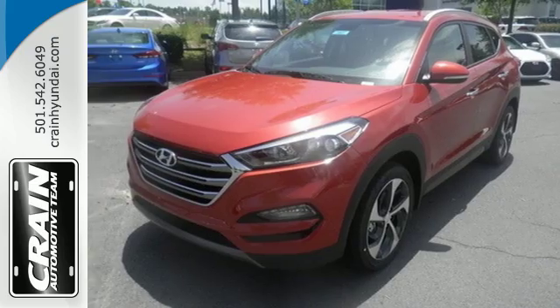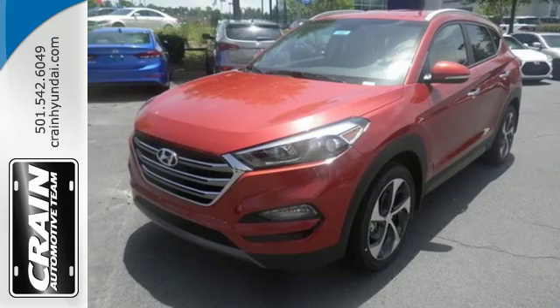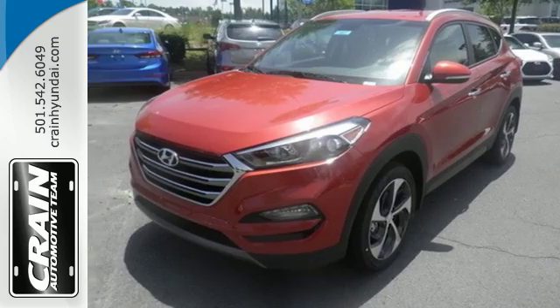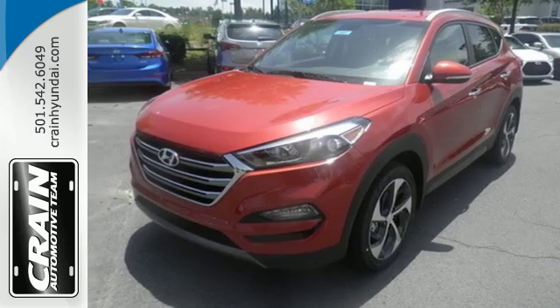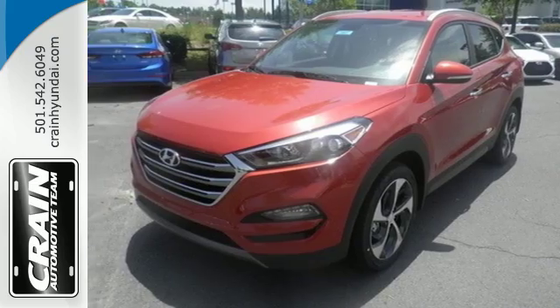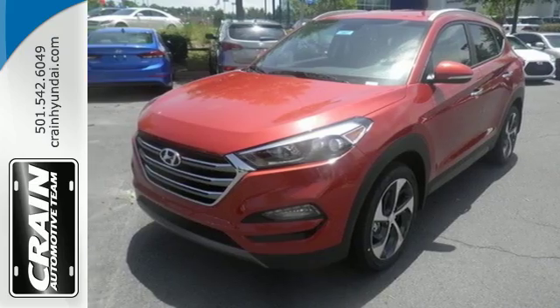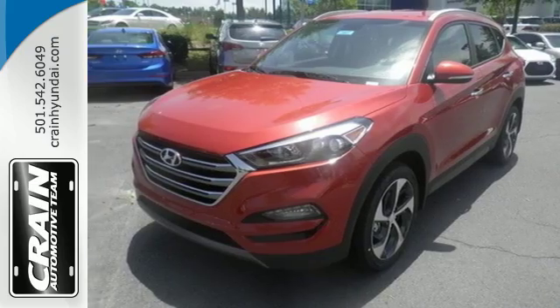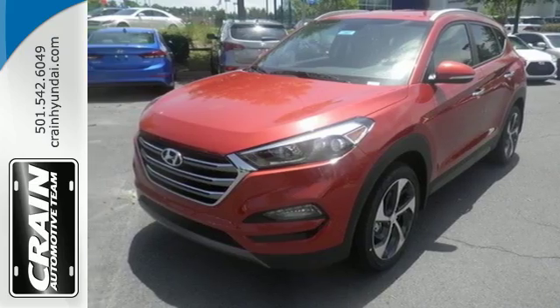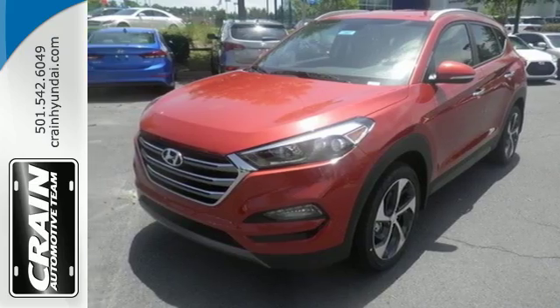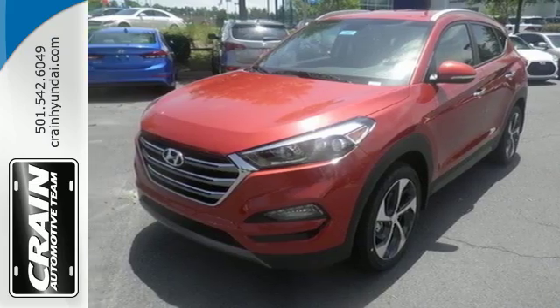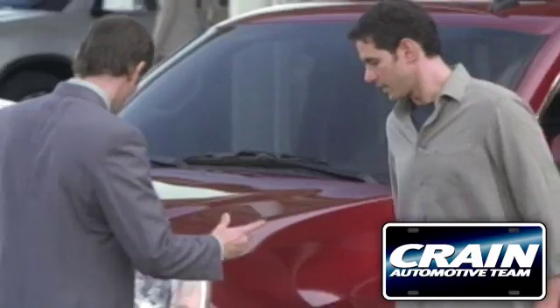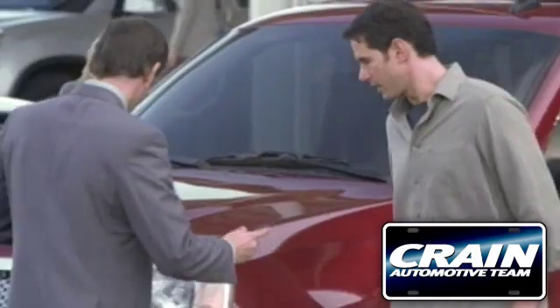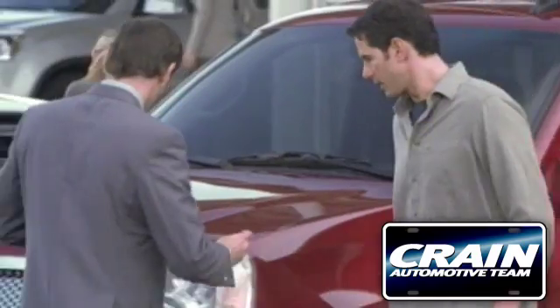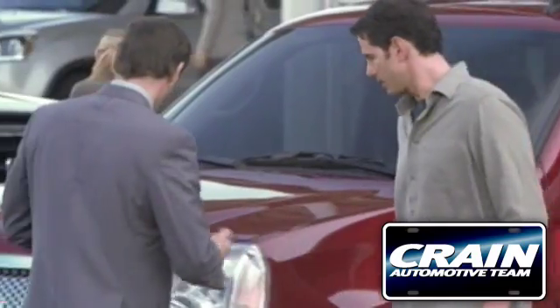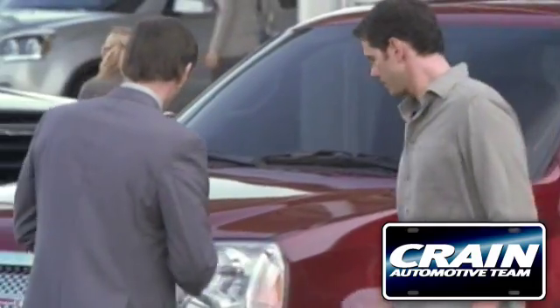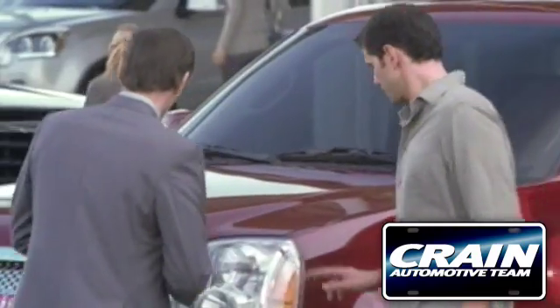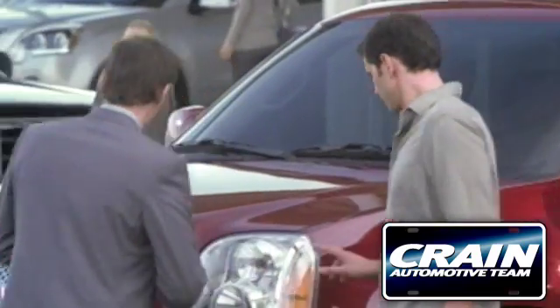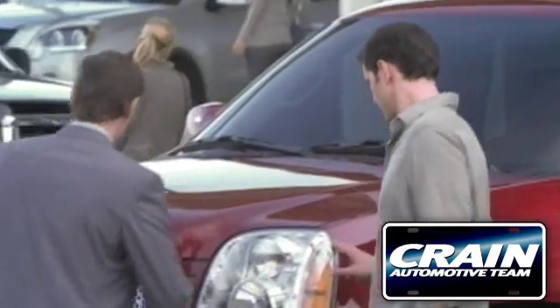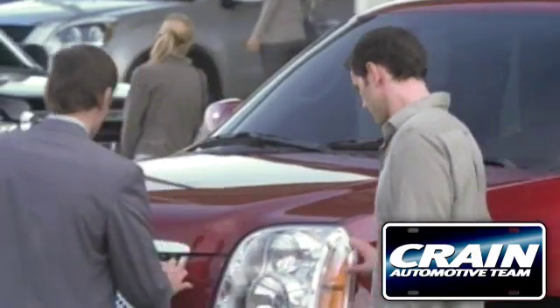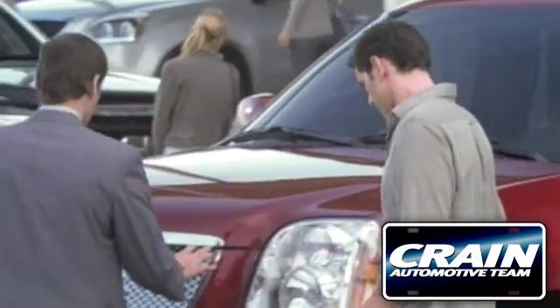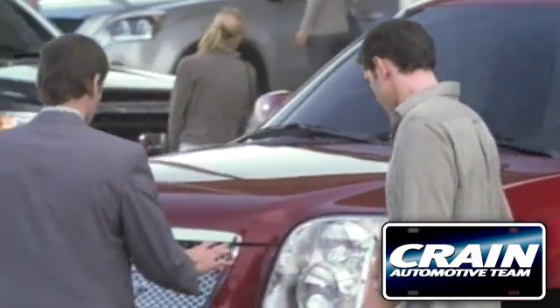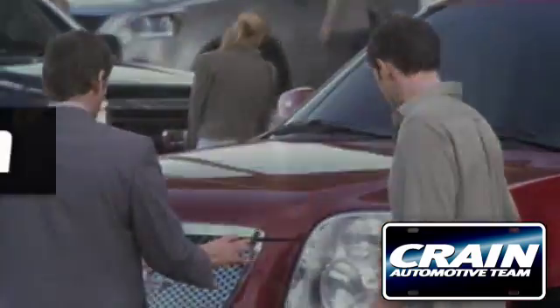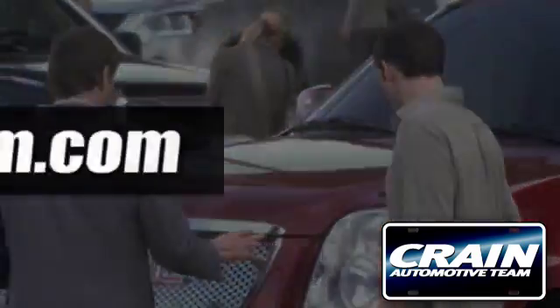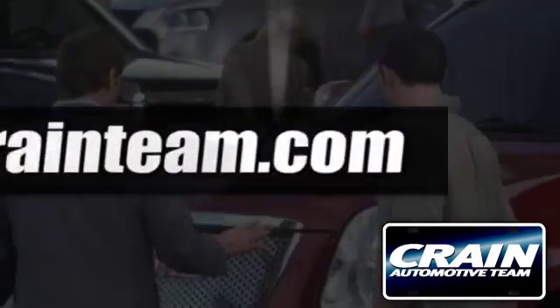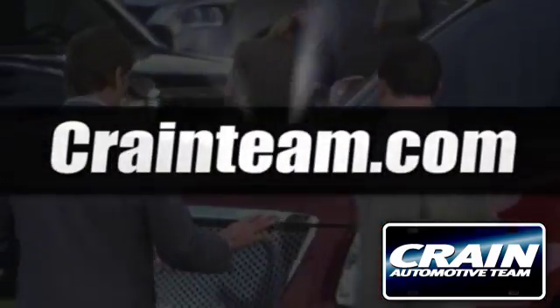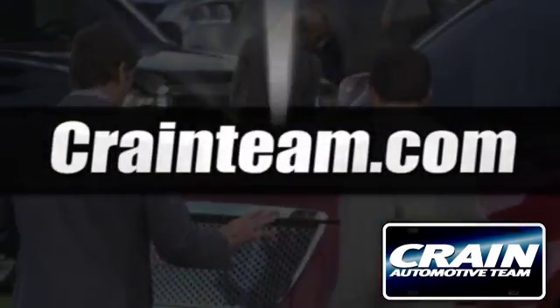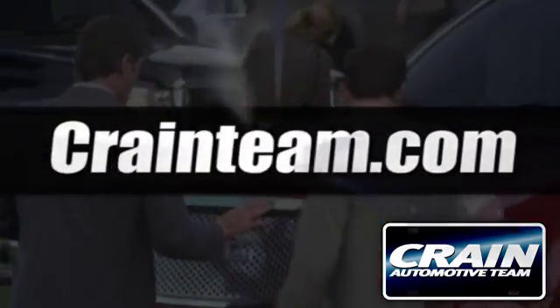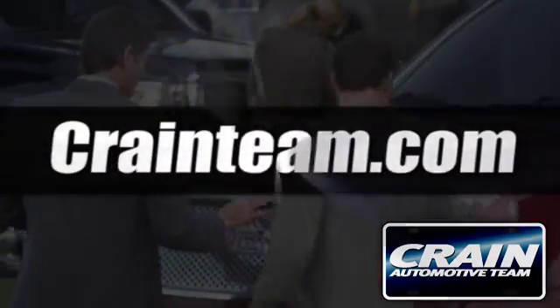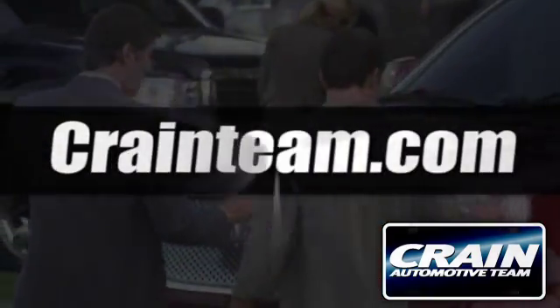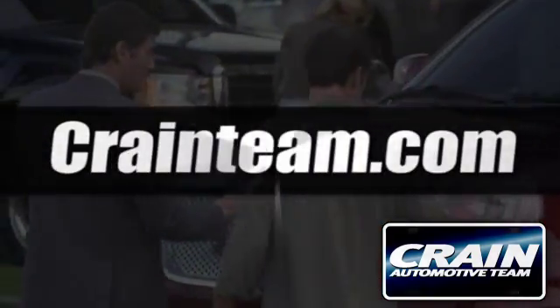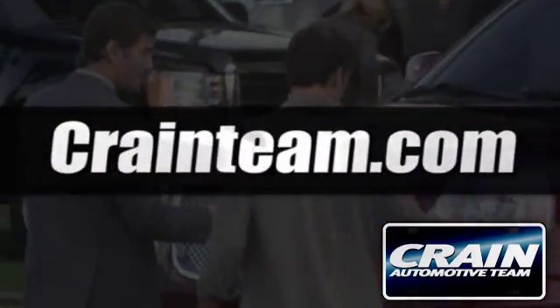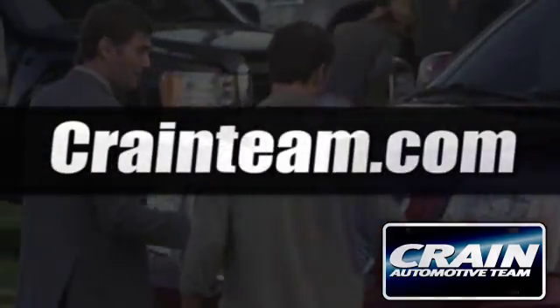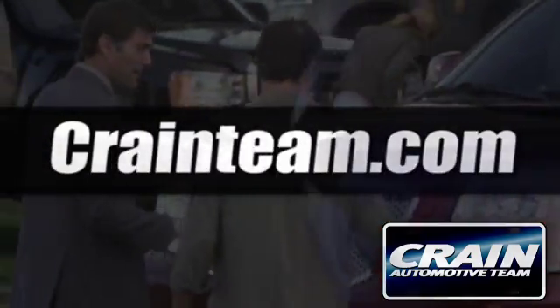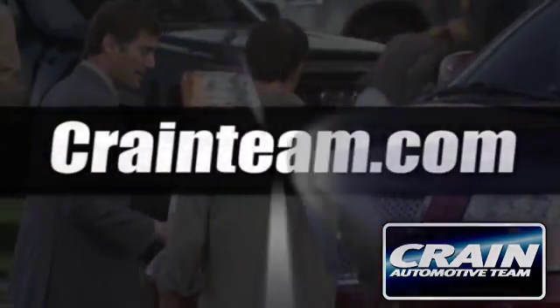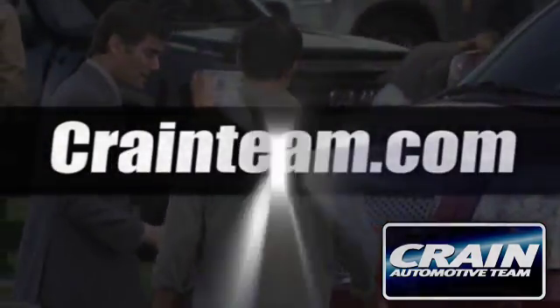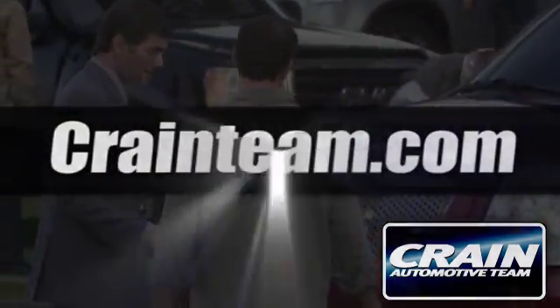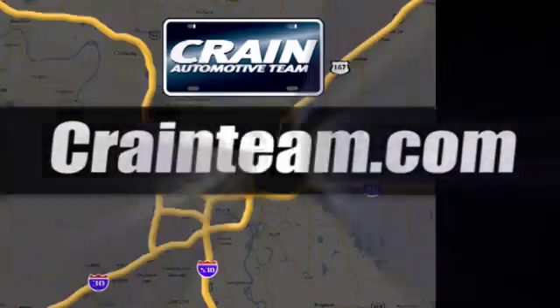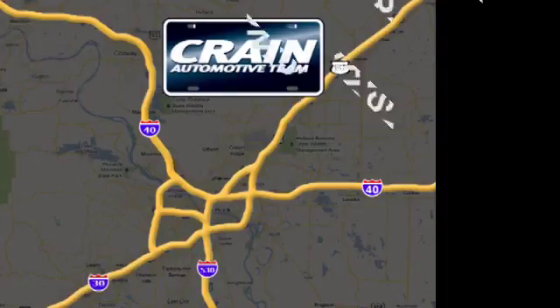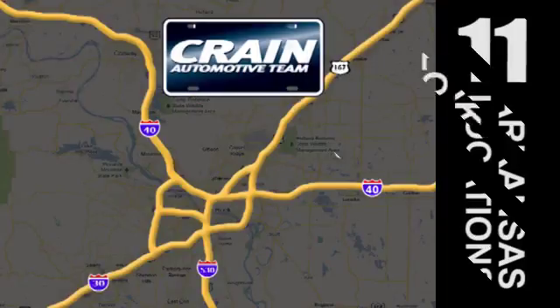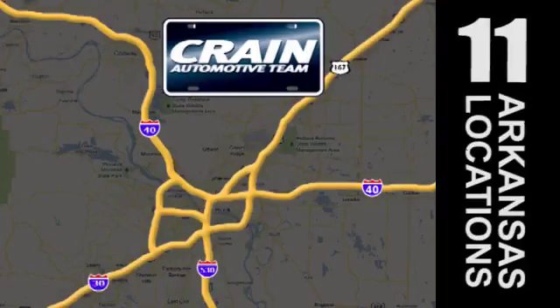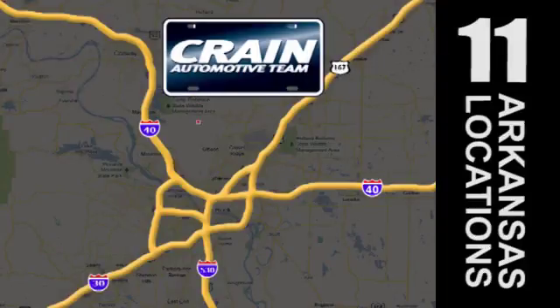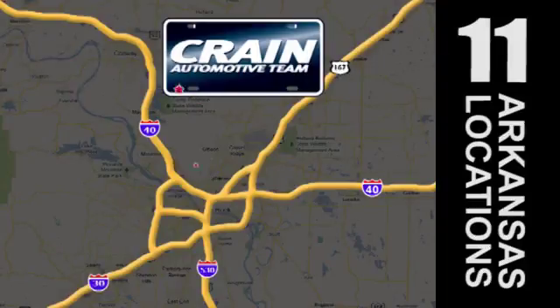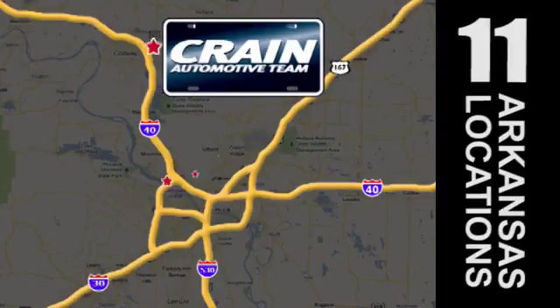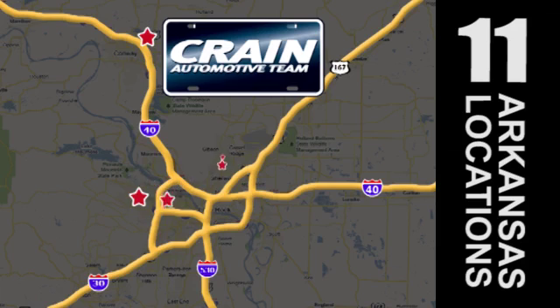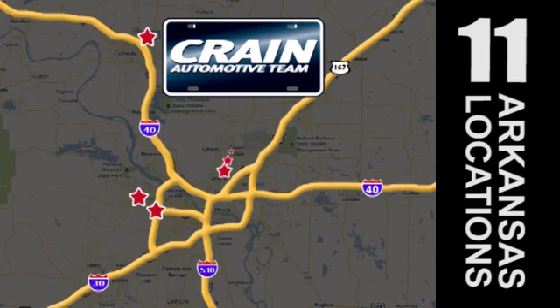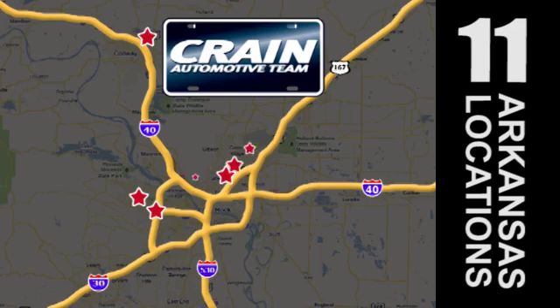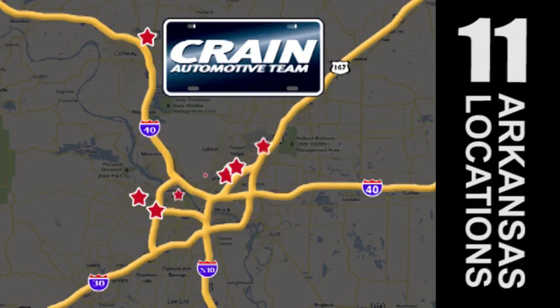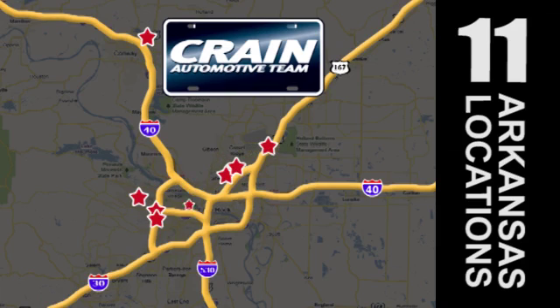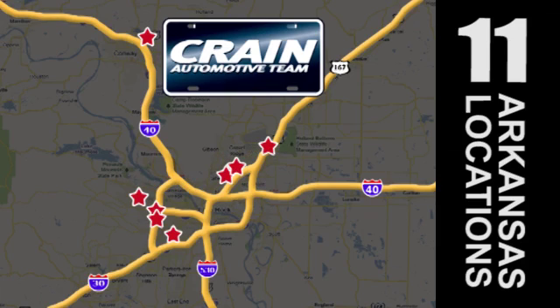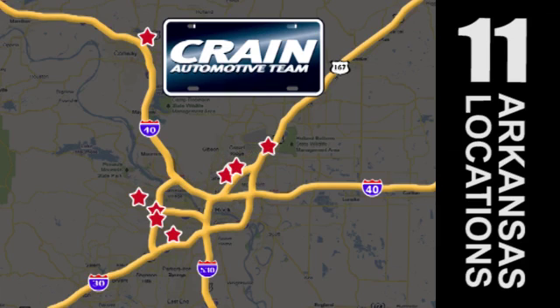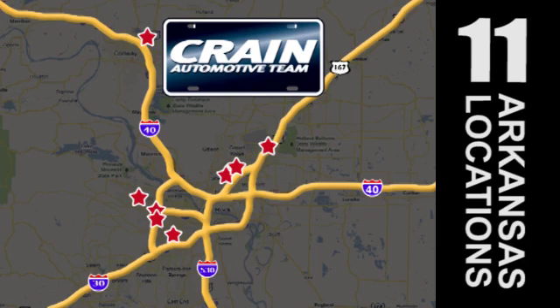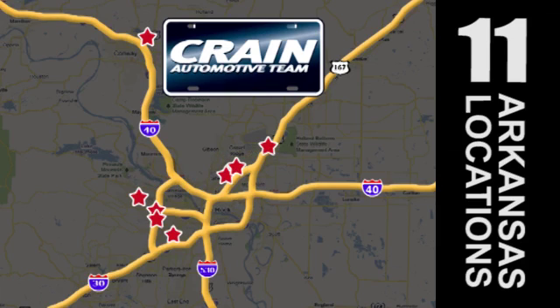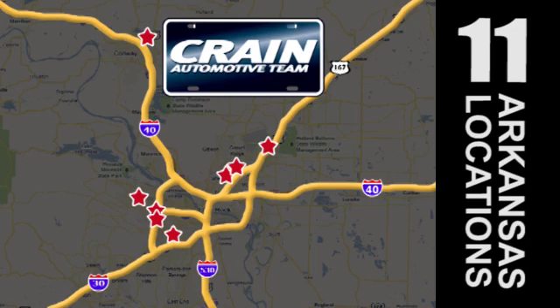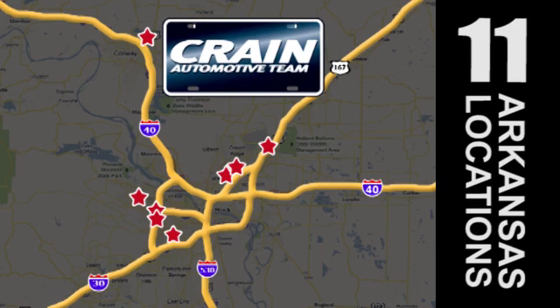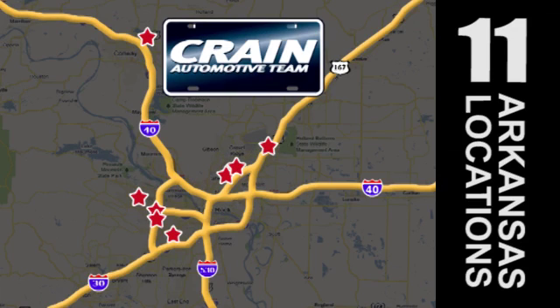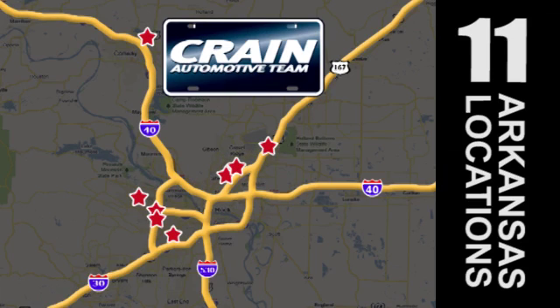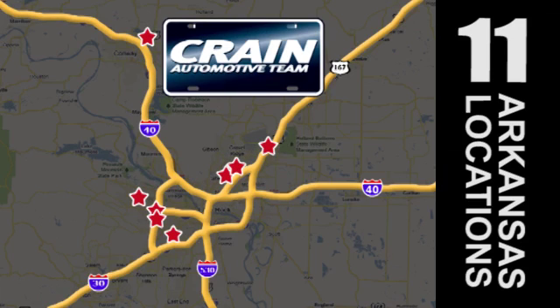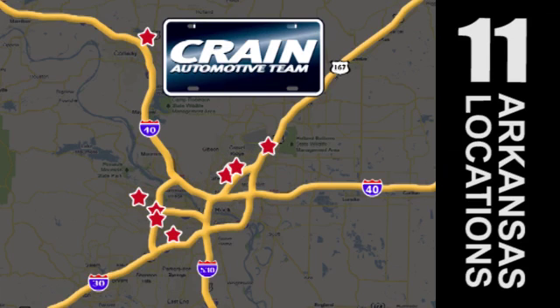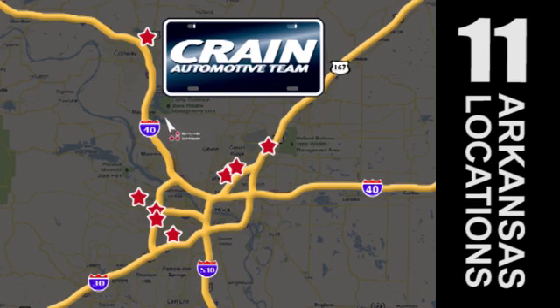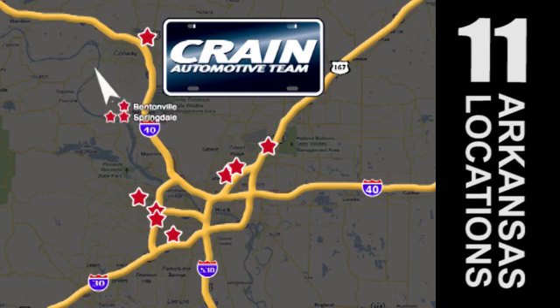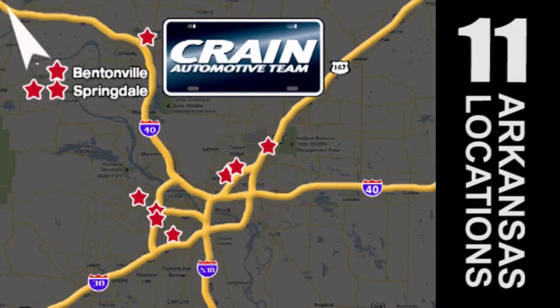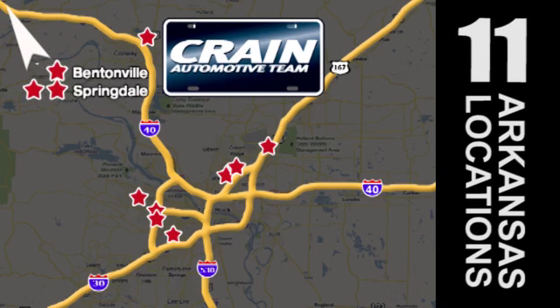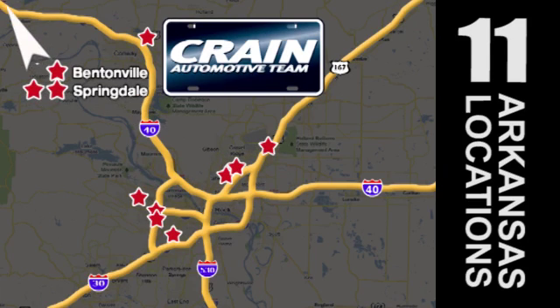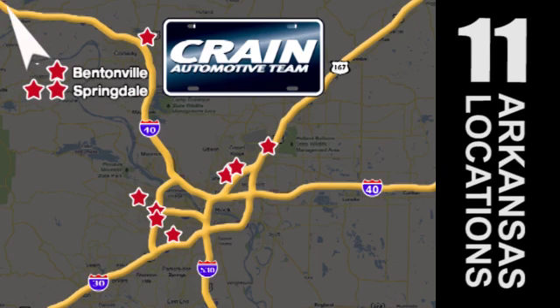Visit us anytime at CrainTeam.com. Go, go, go — Crain Team's got 'em! CrainTeam.com.